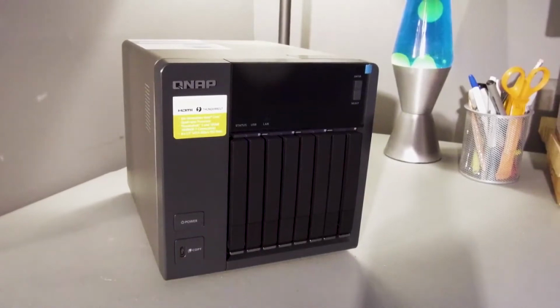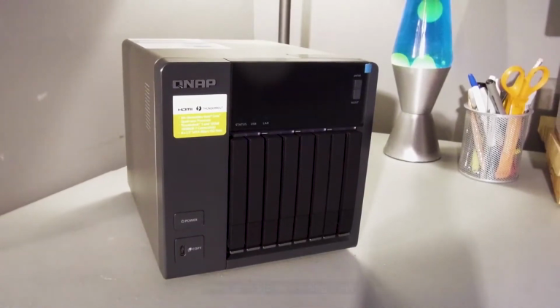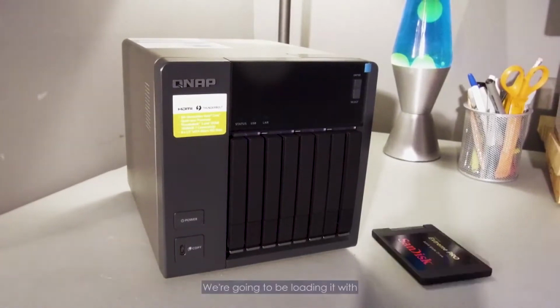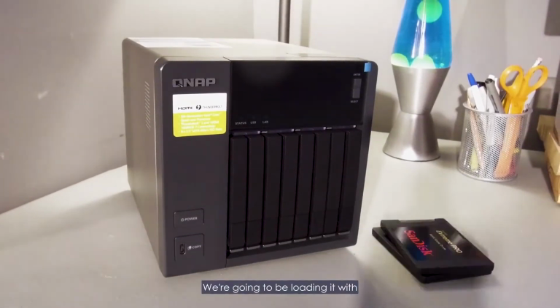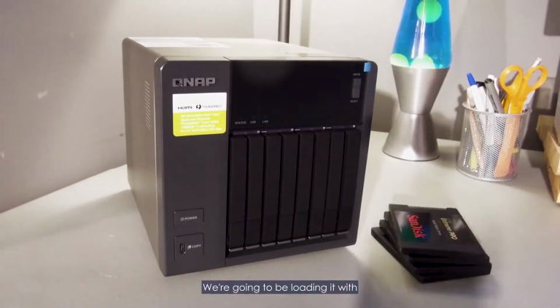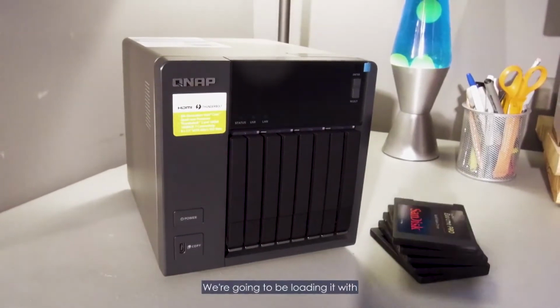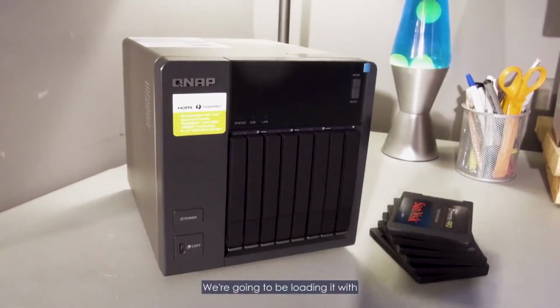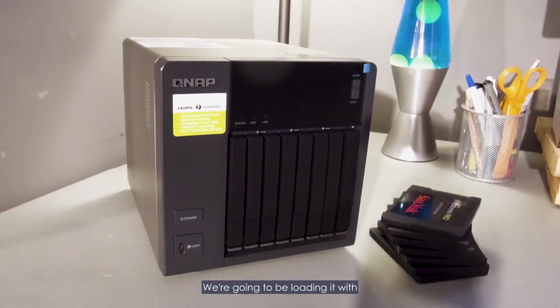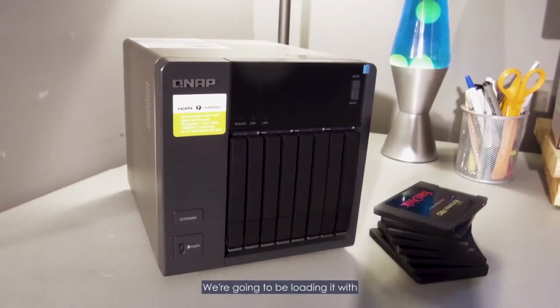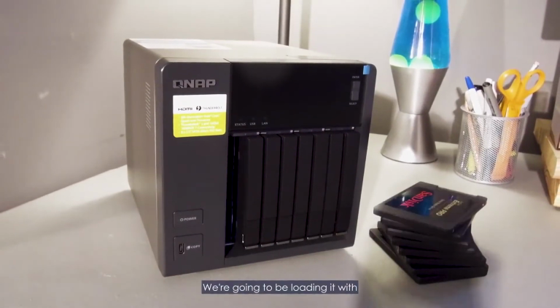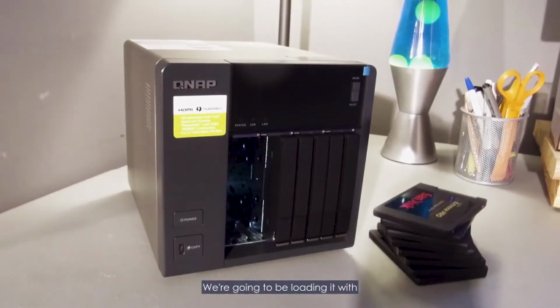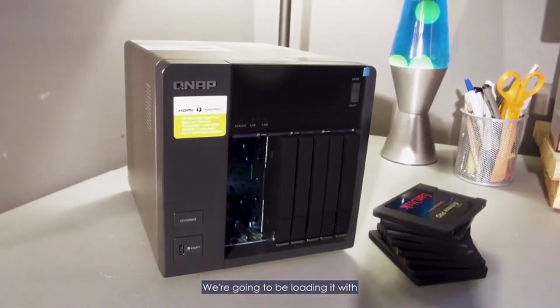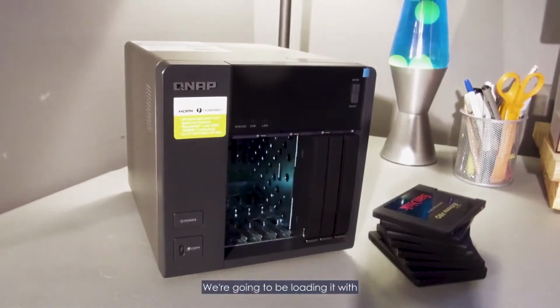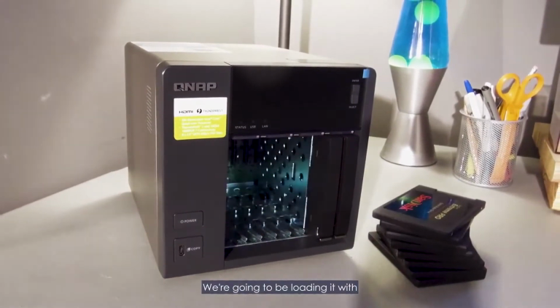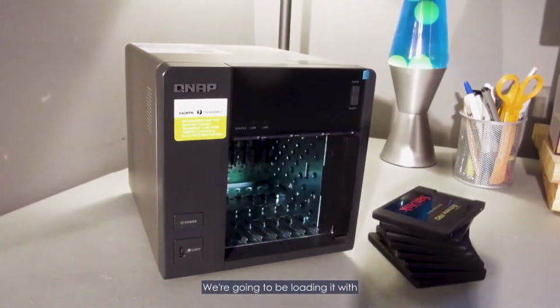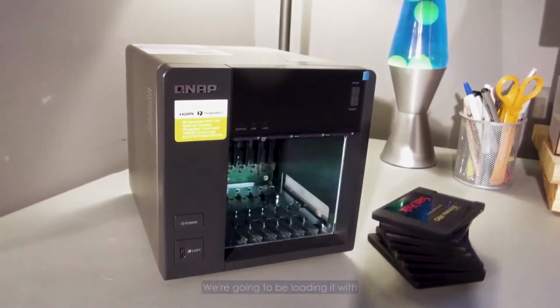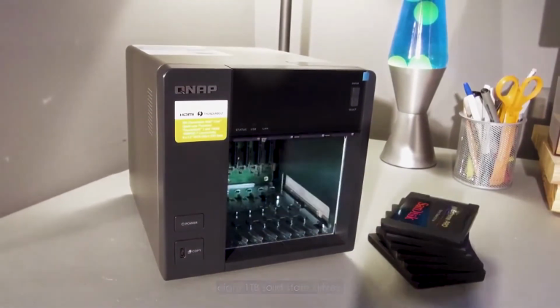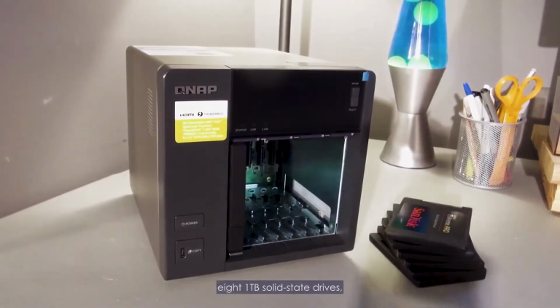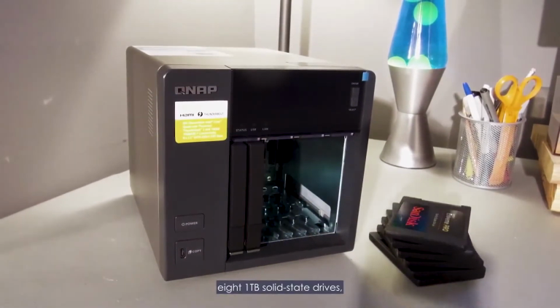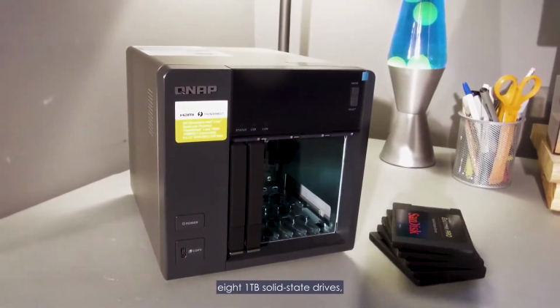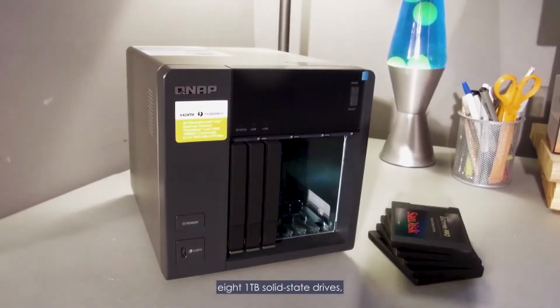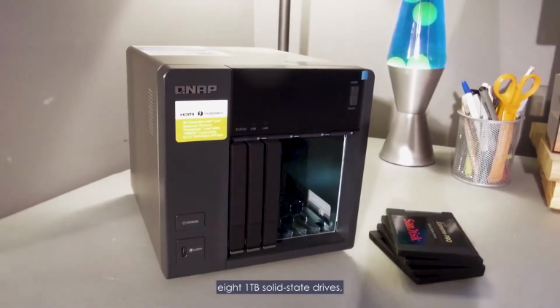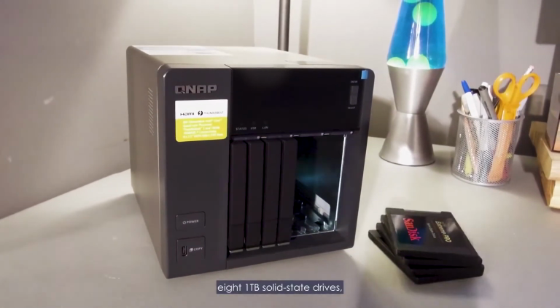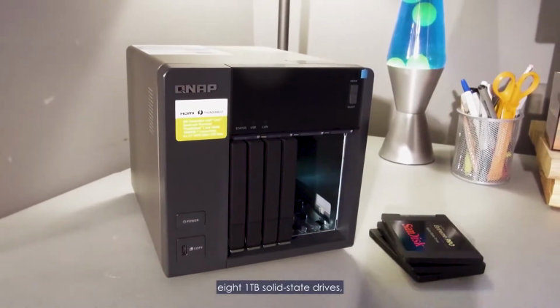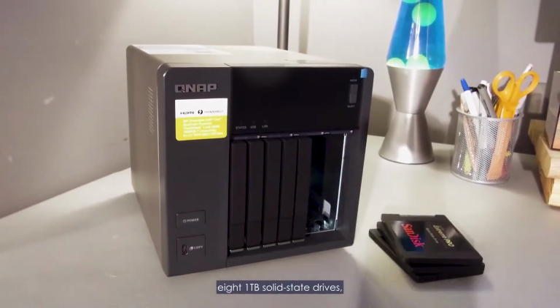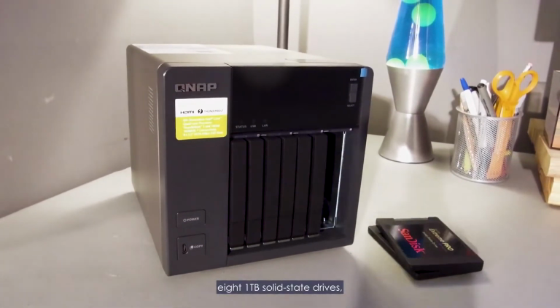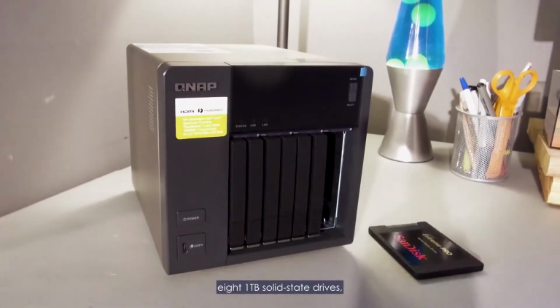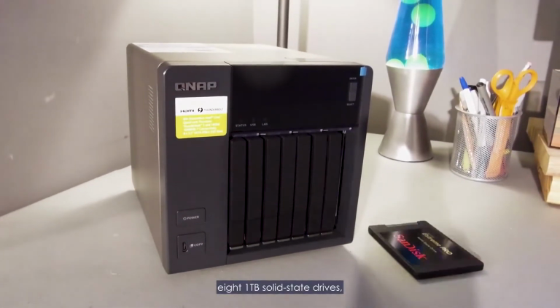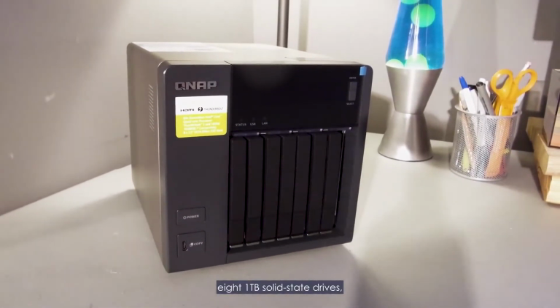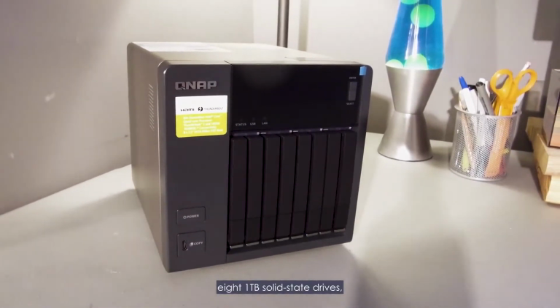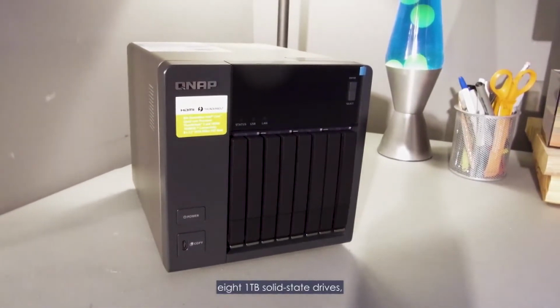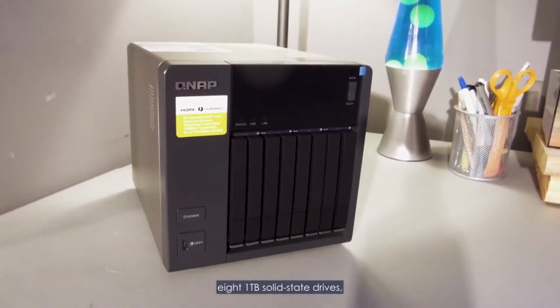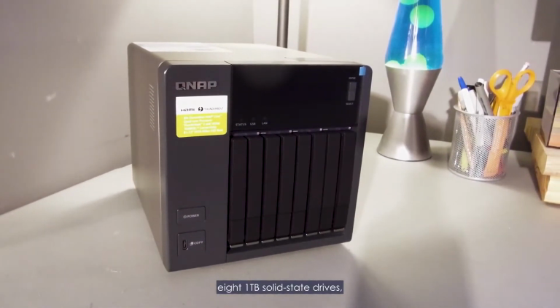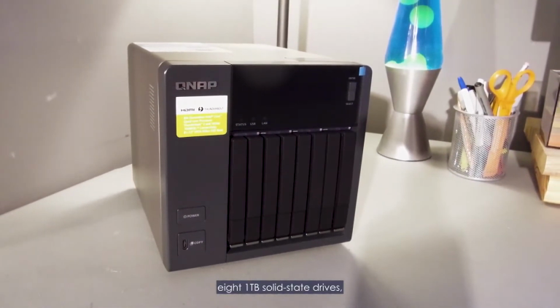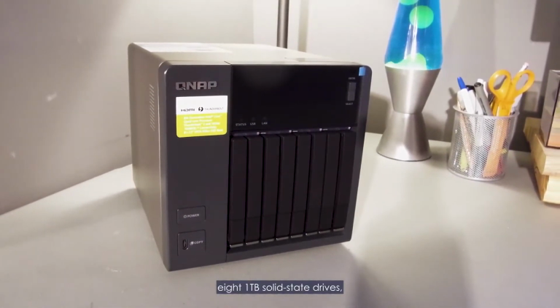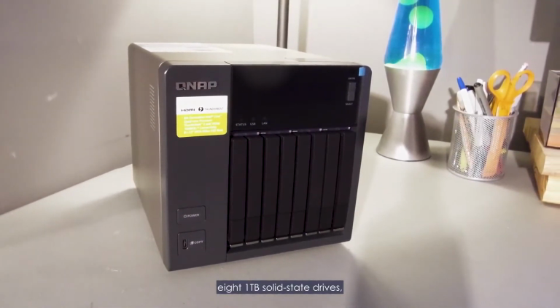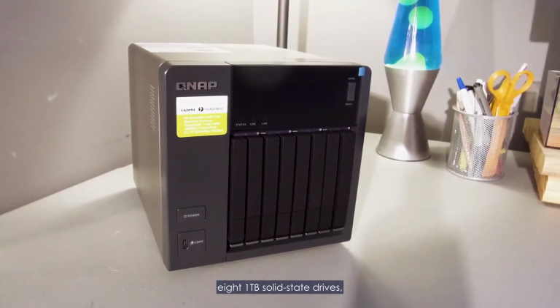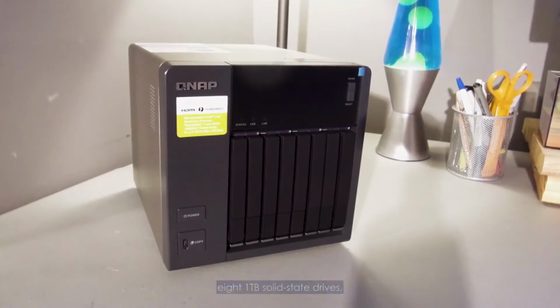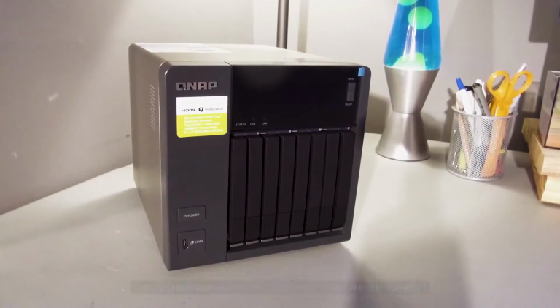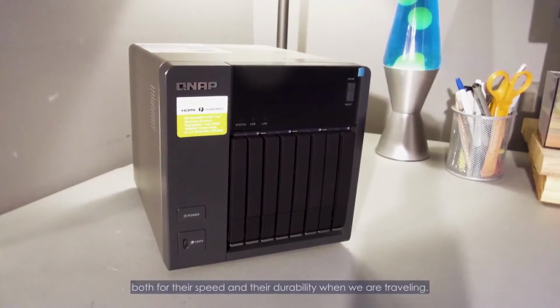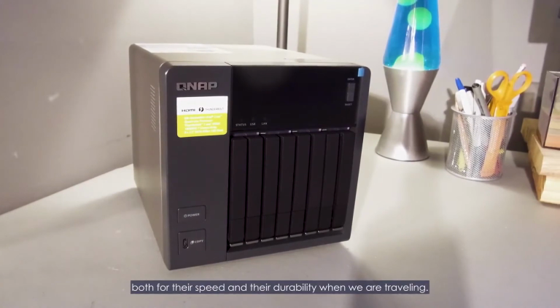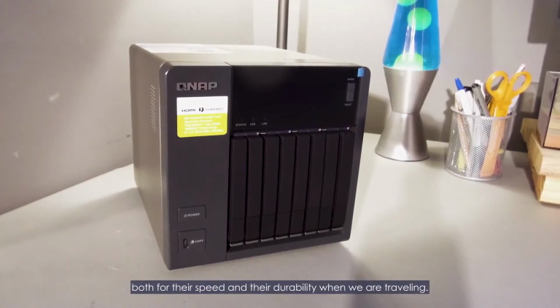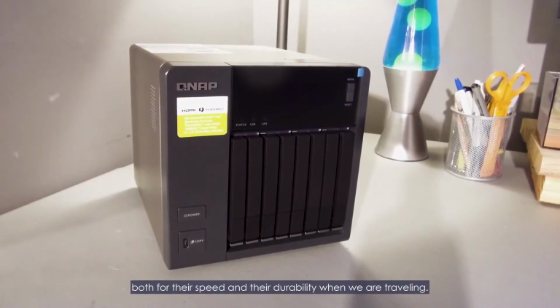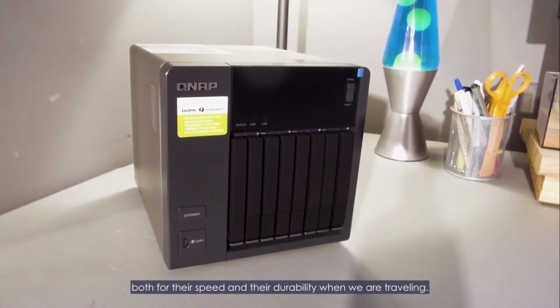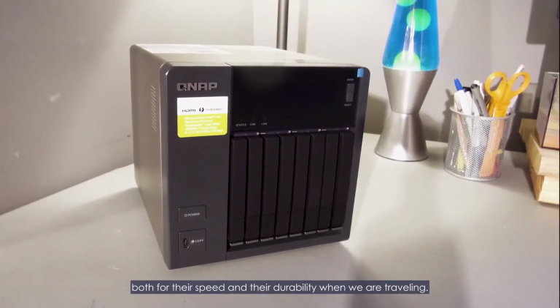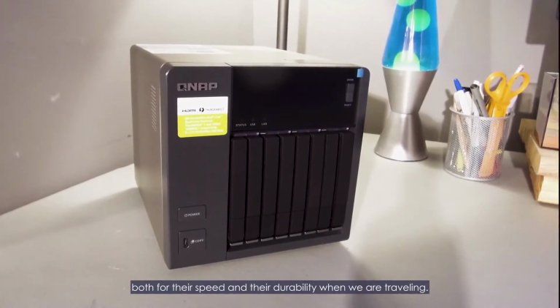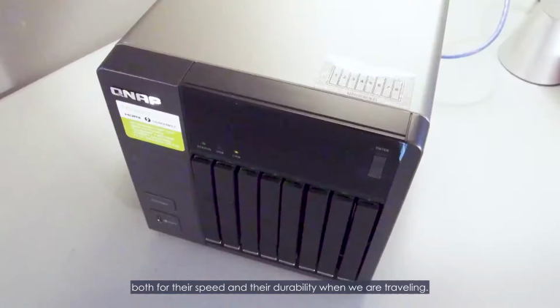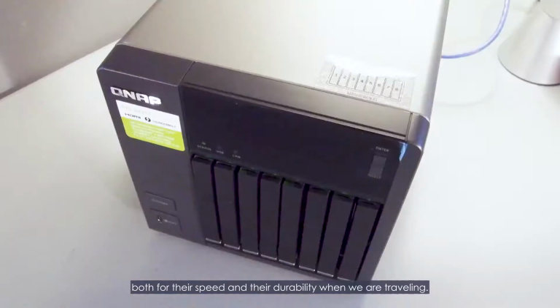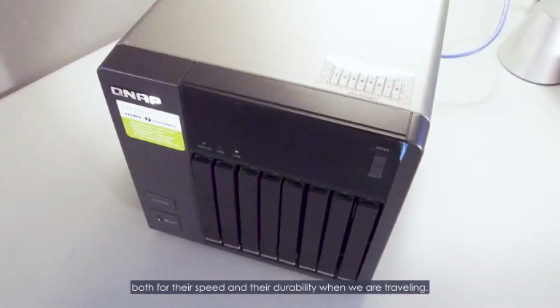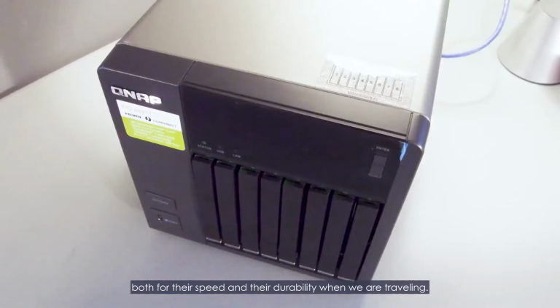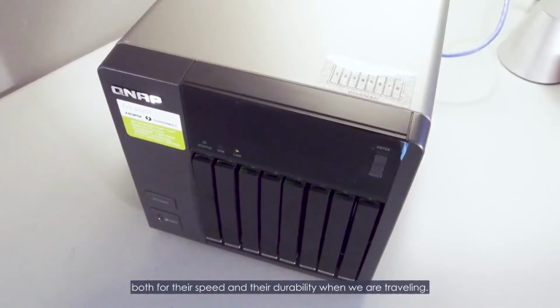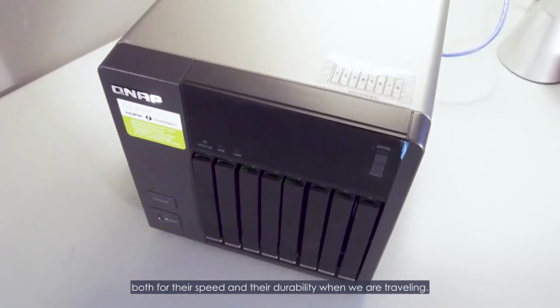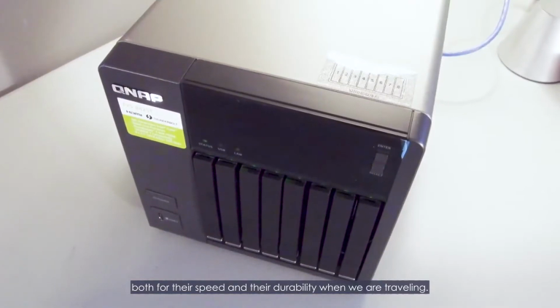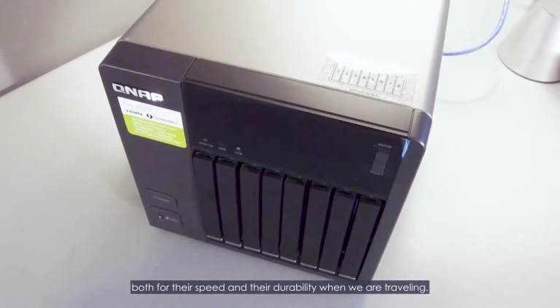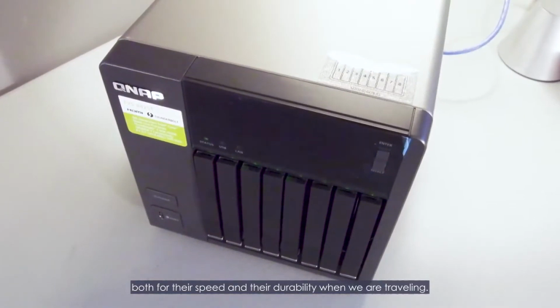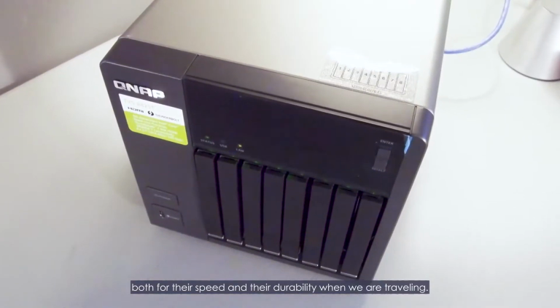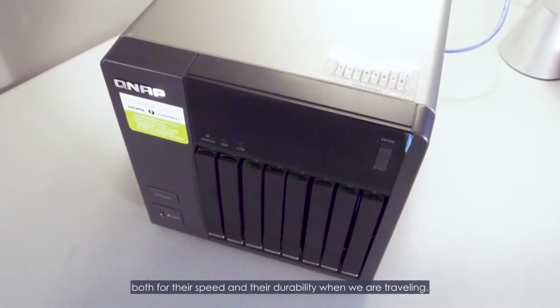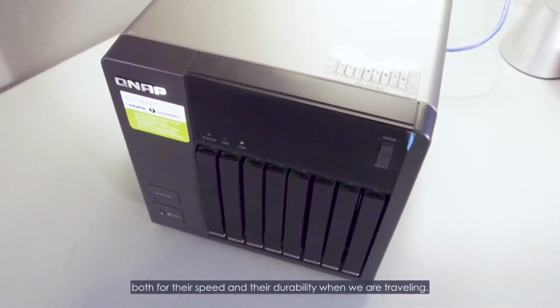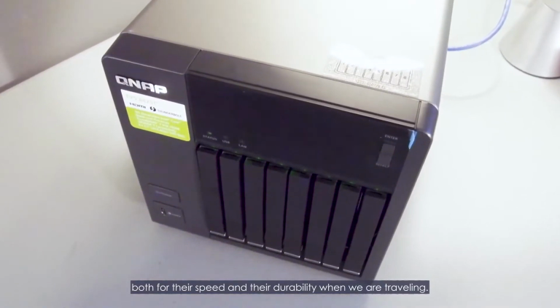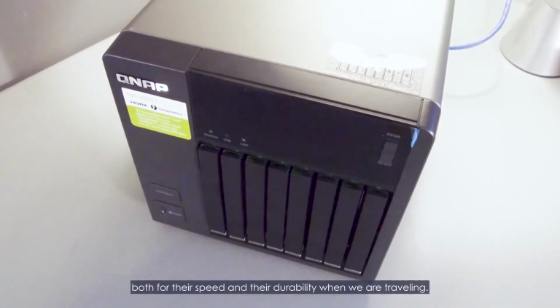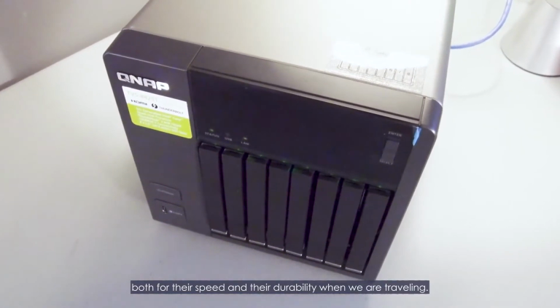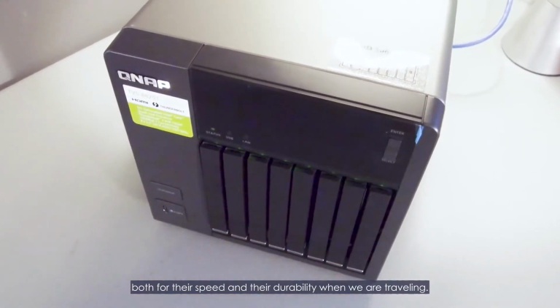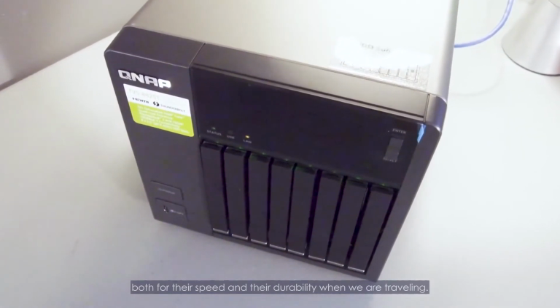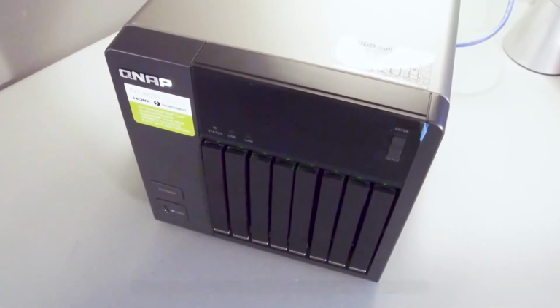We're going to be loading it with eight one-terabyte solid state drives, both for their speed and their durability when we're traveling.